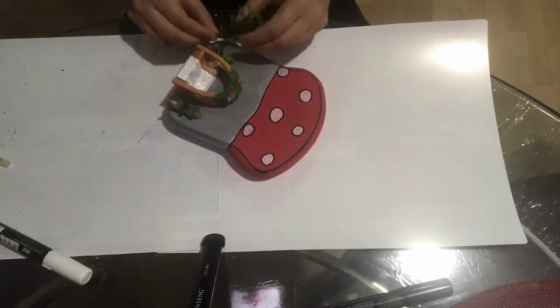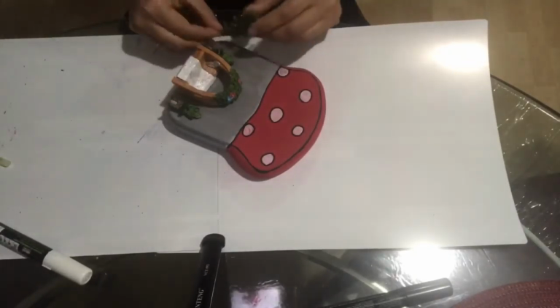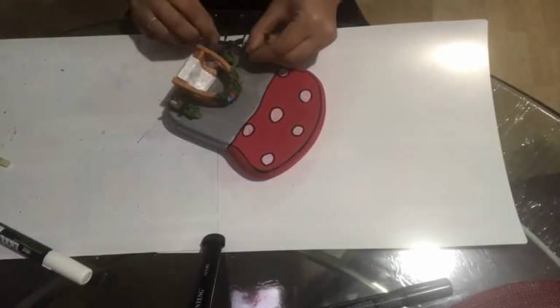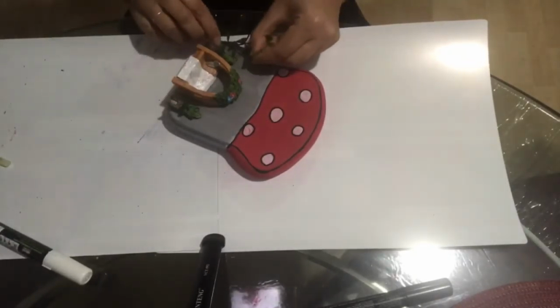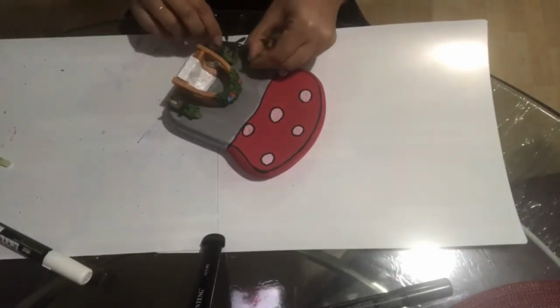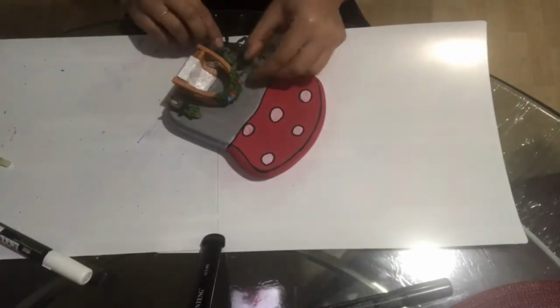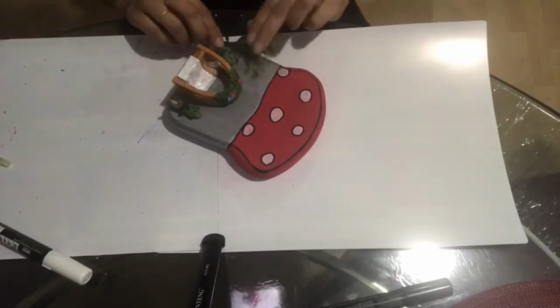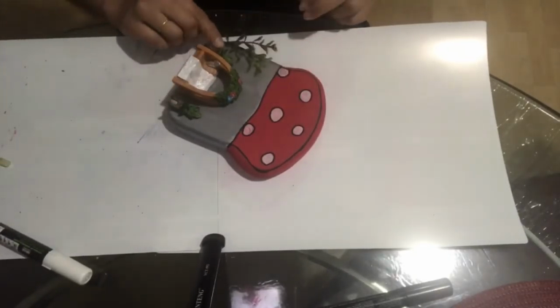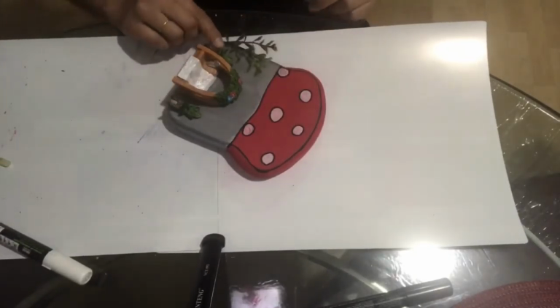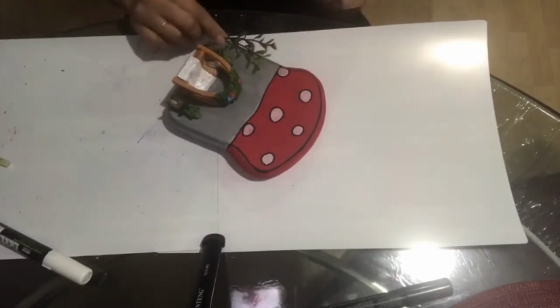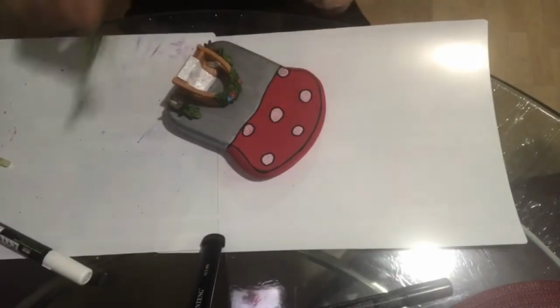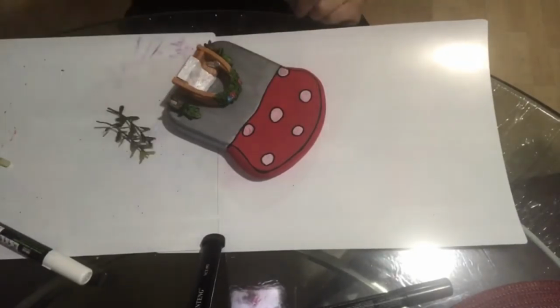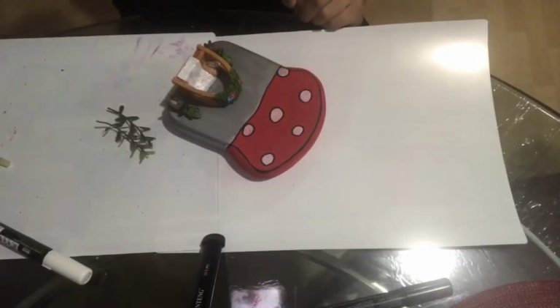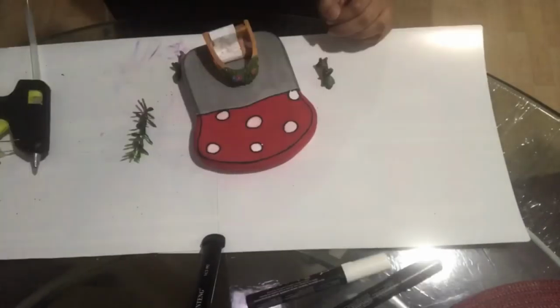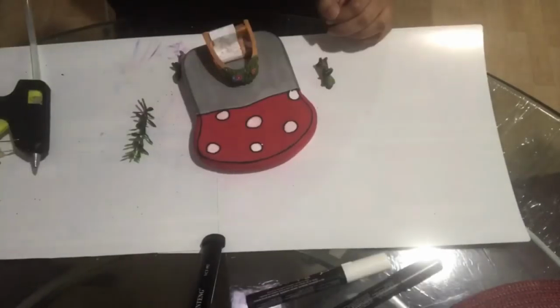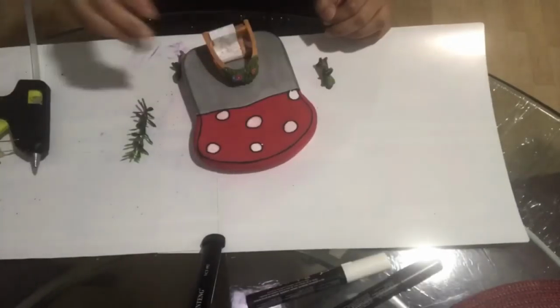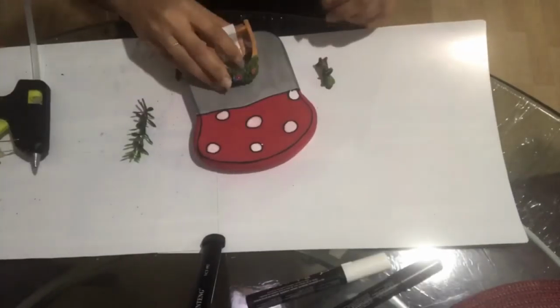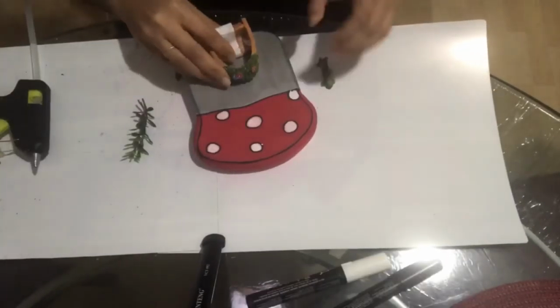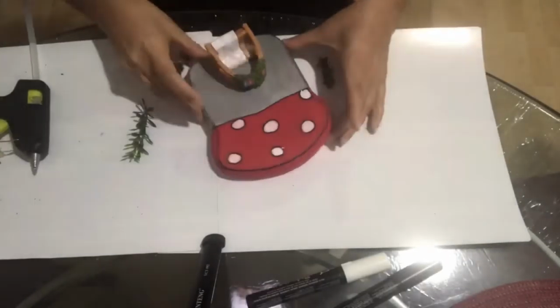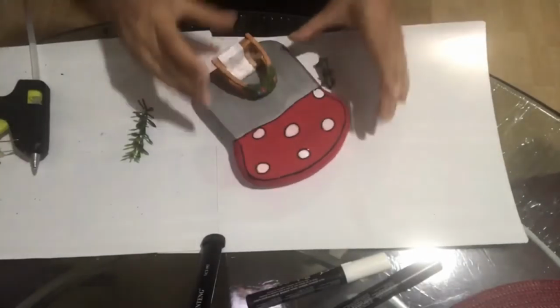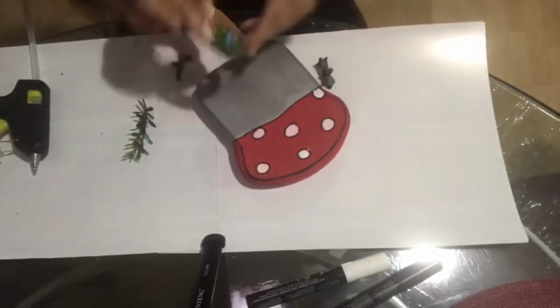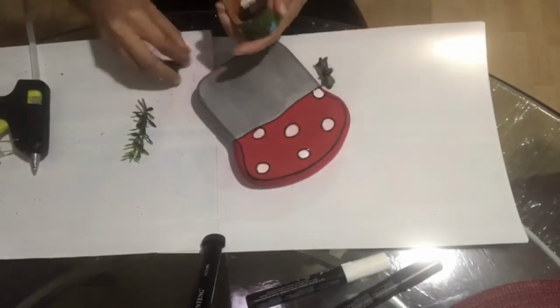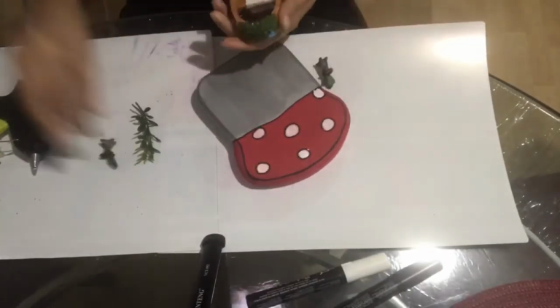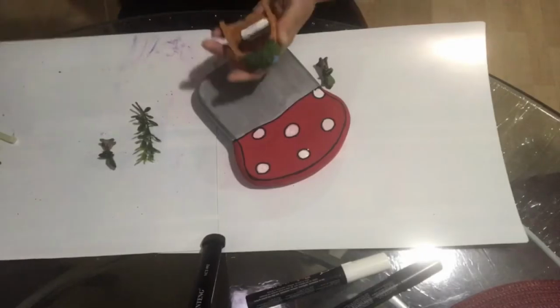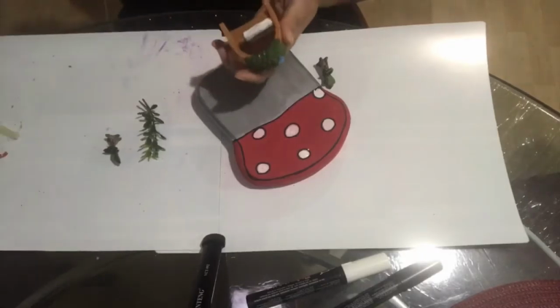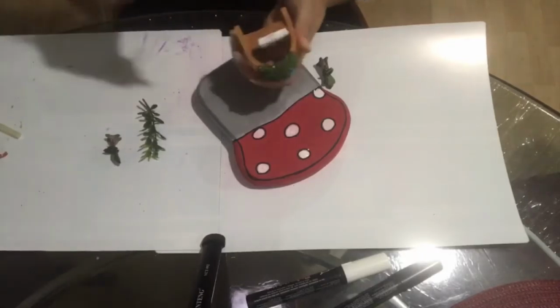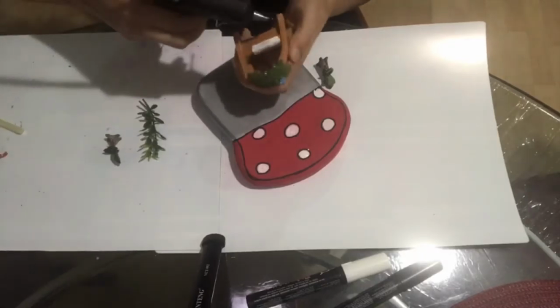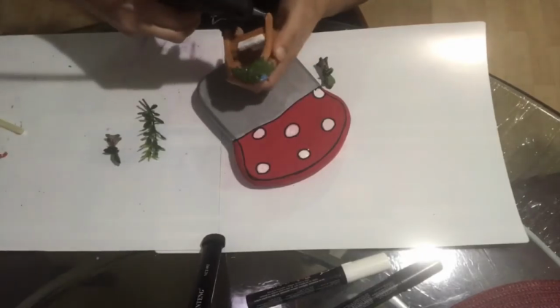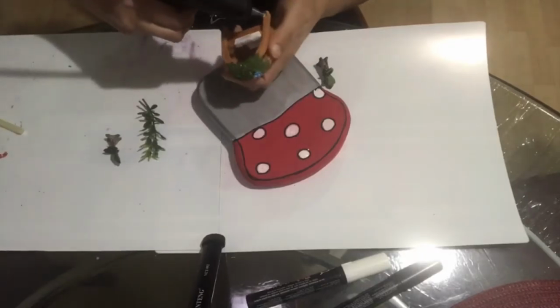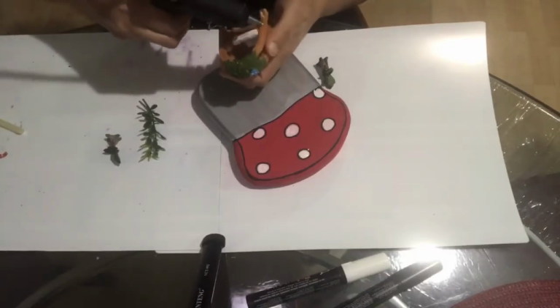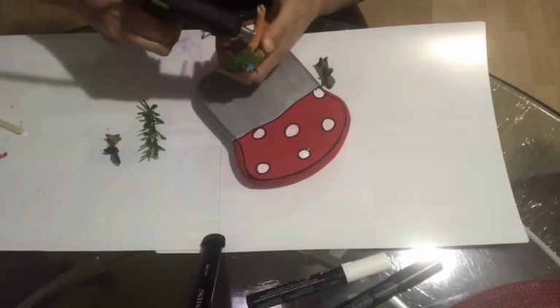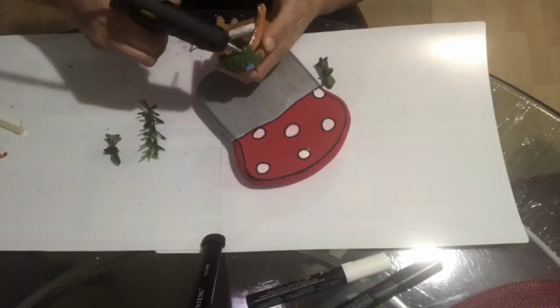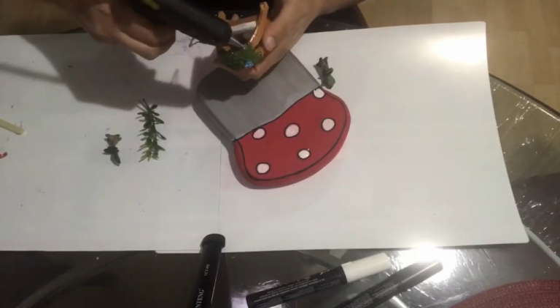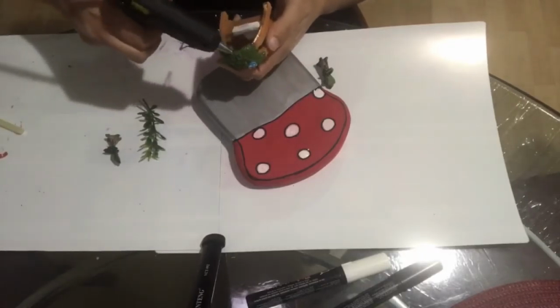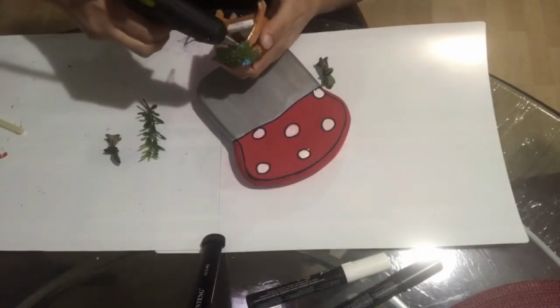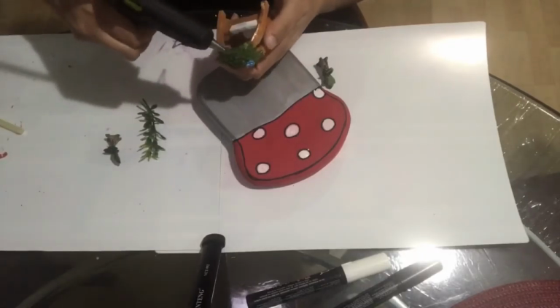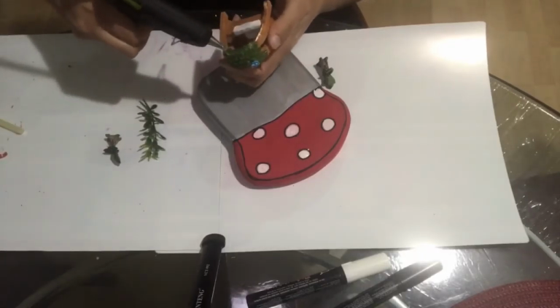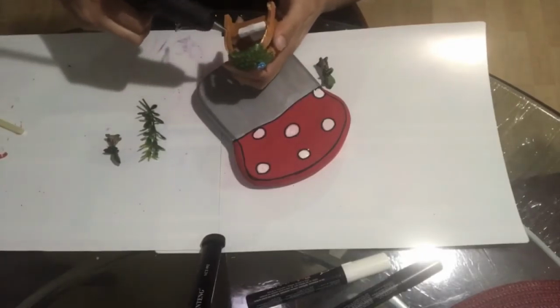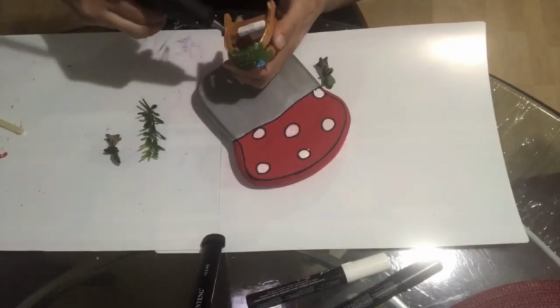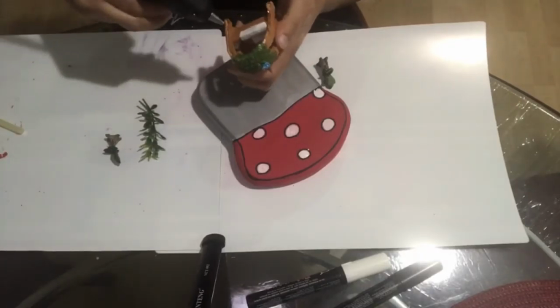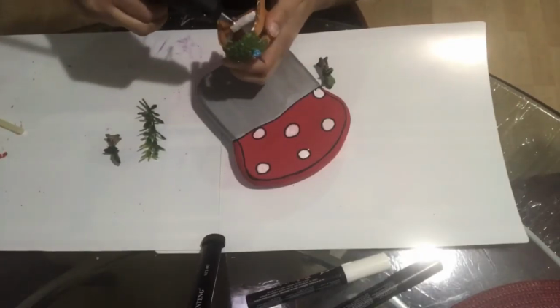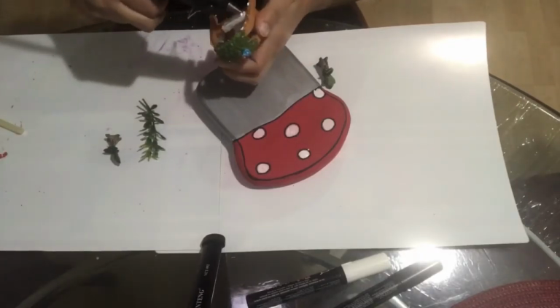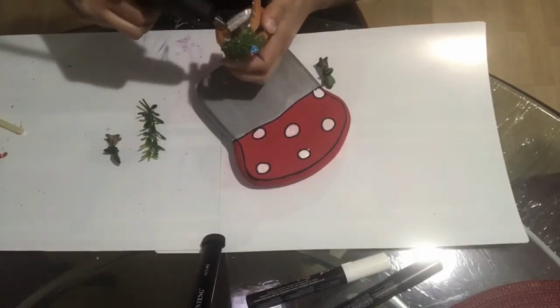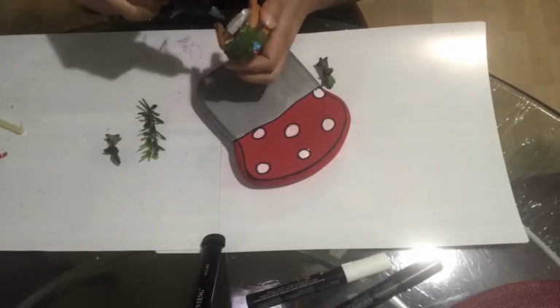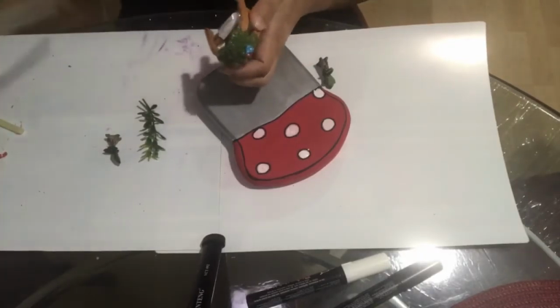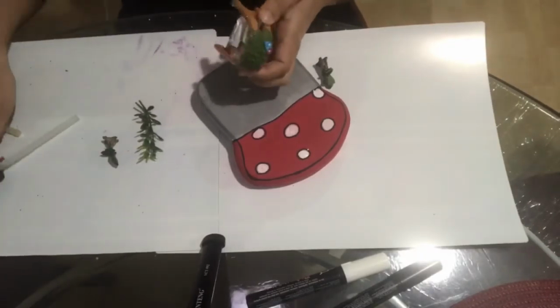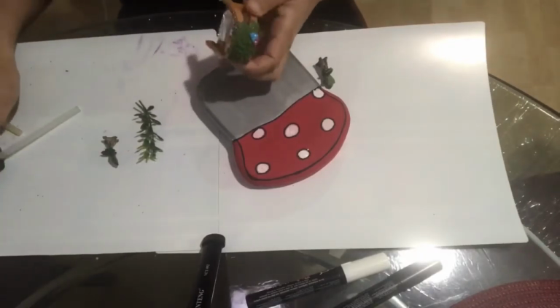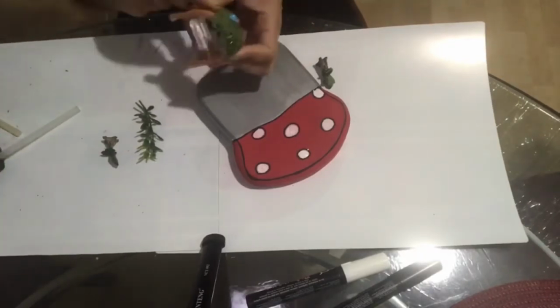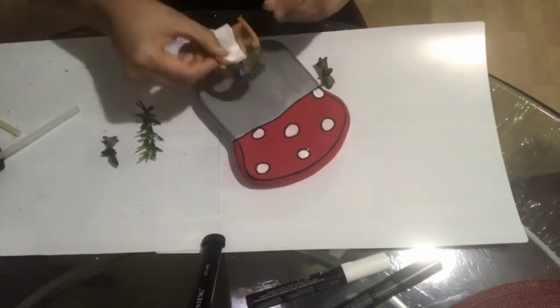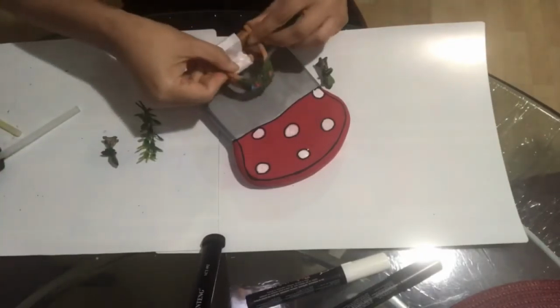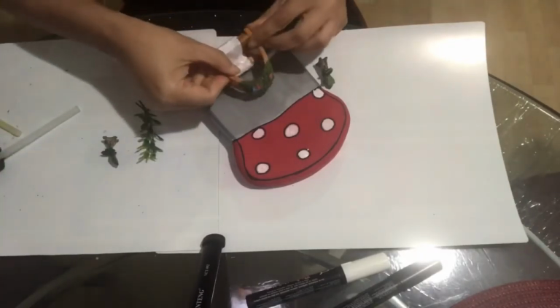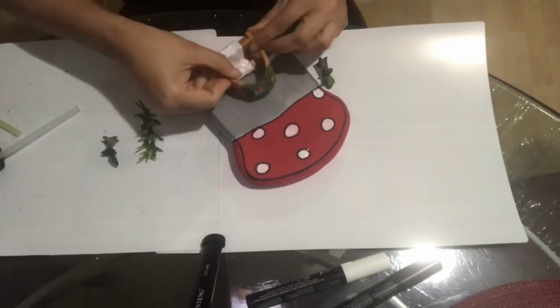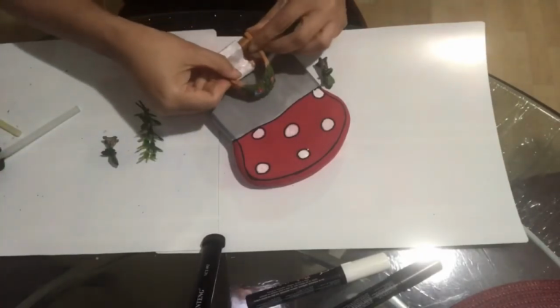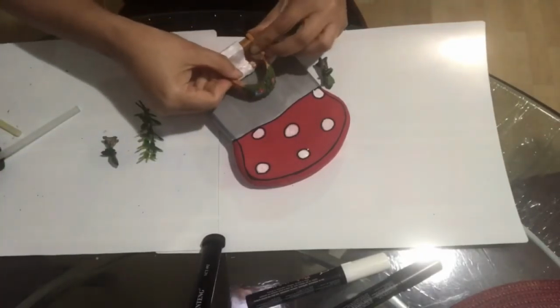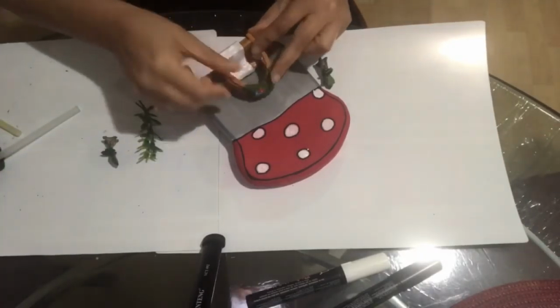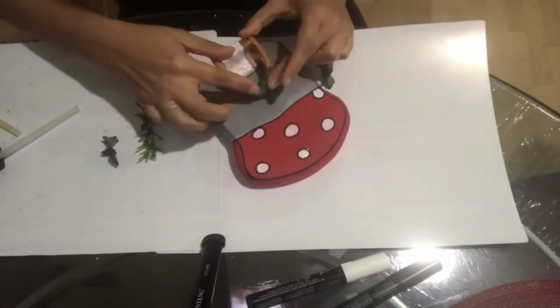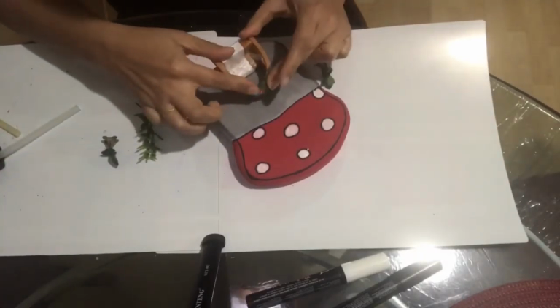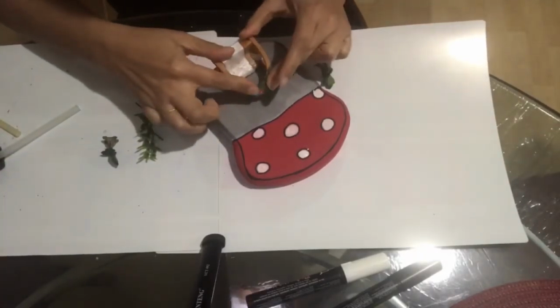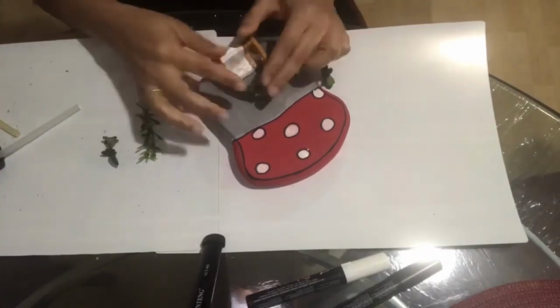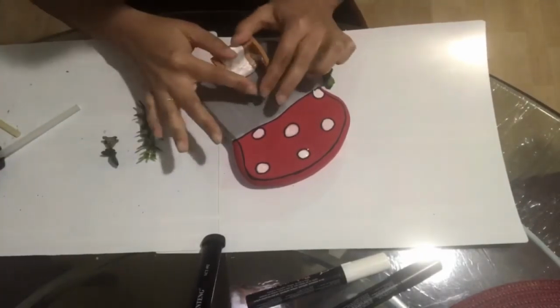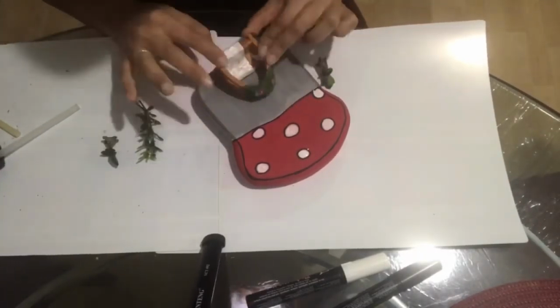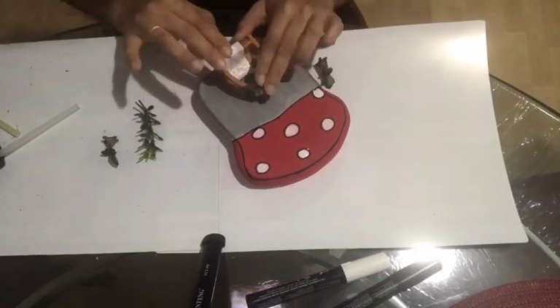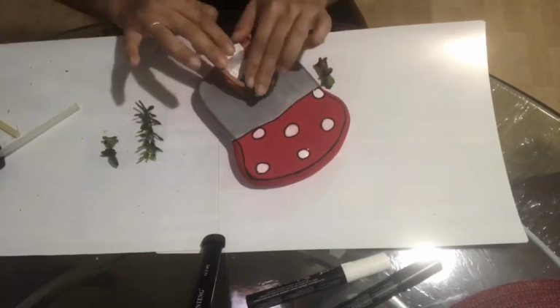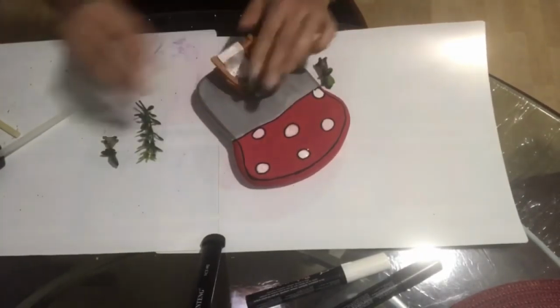These are the fairy house items that I bought from the dollar store, and now I'm going to glue them on top of the mushroom.